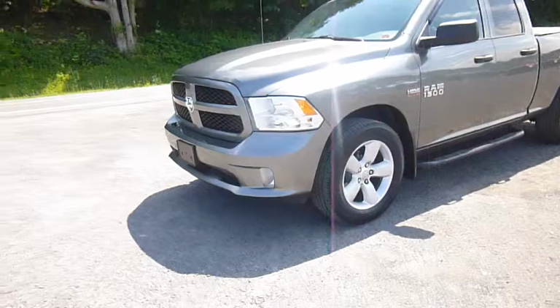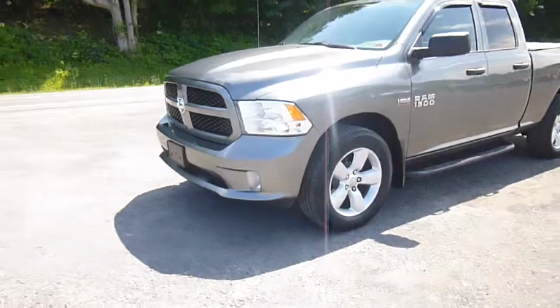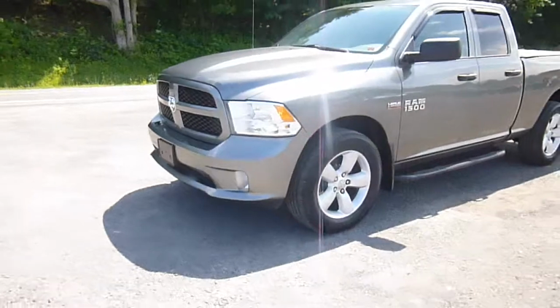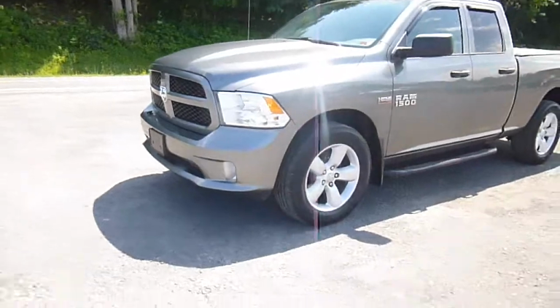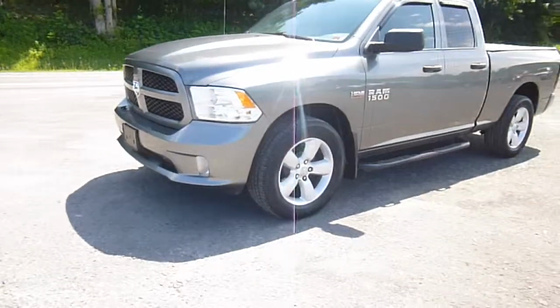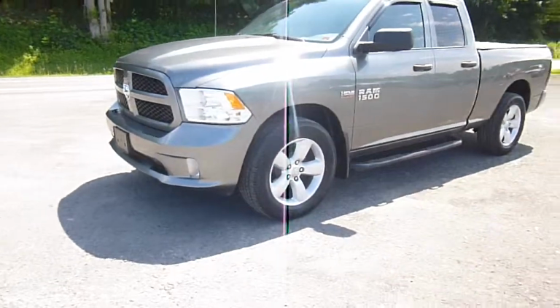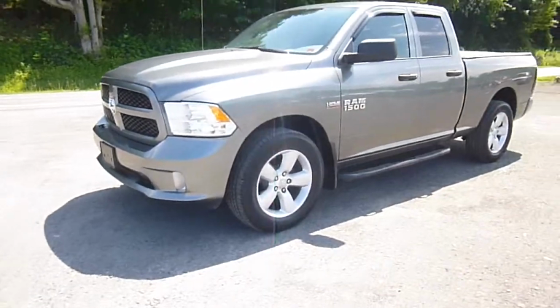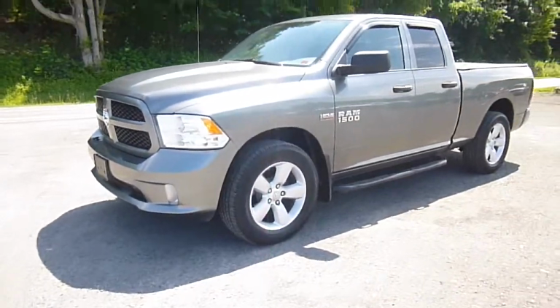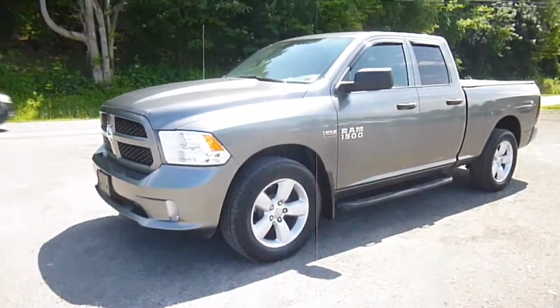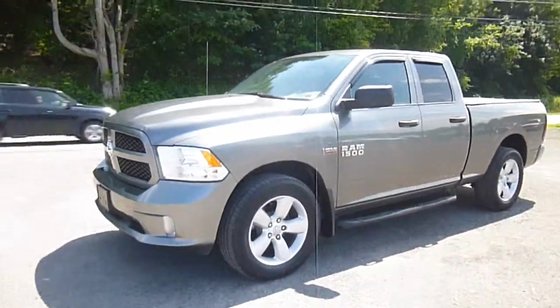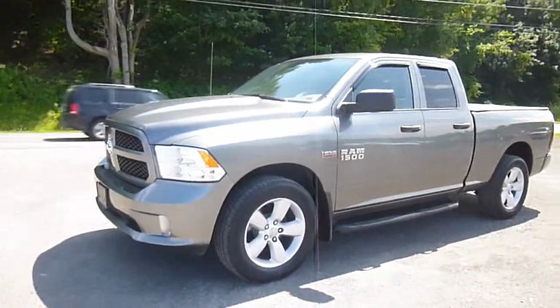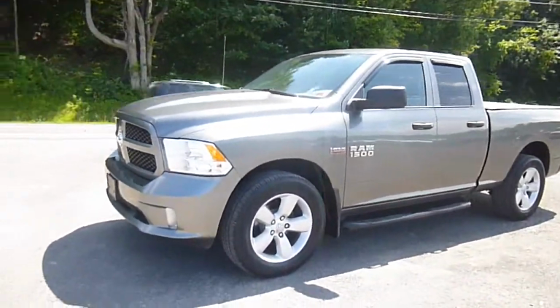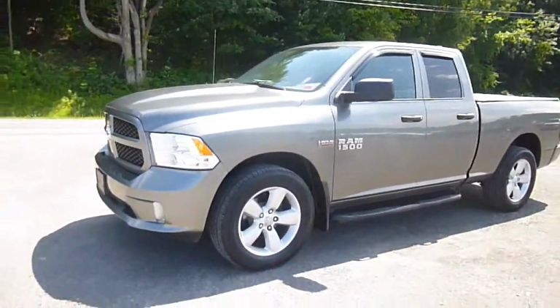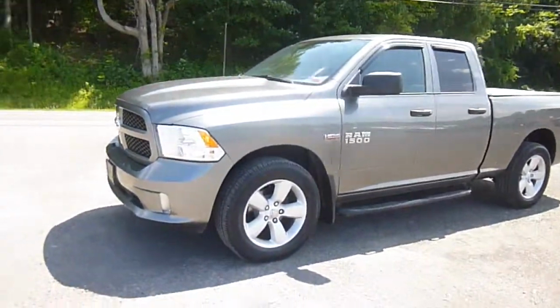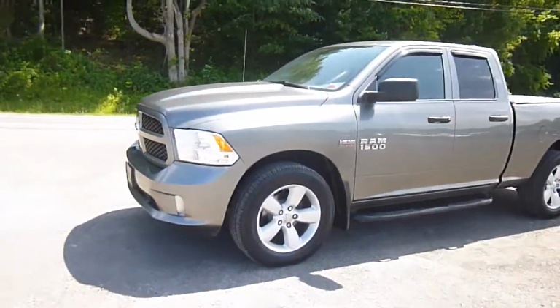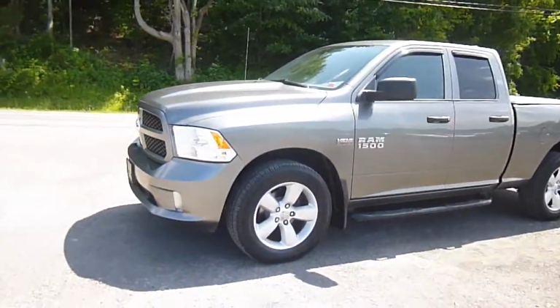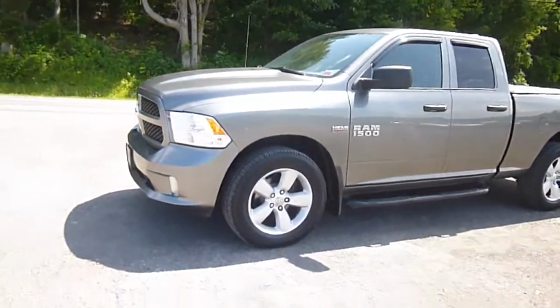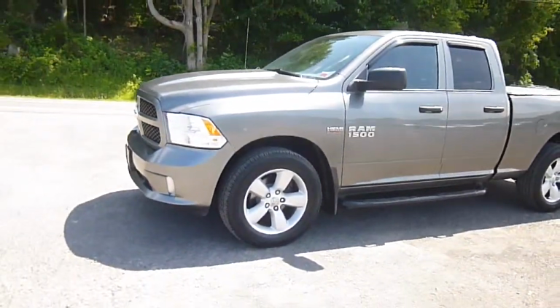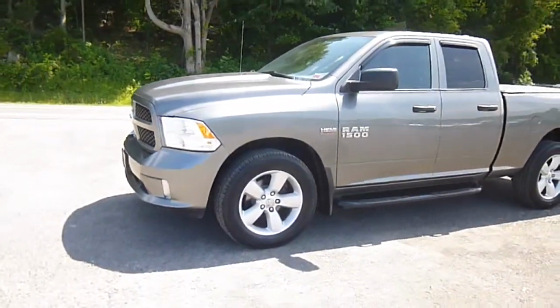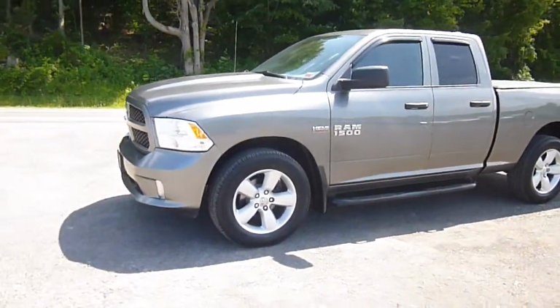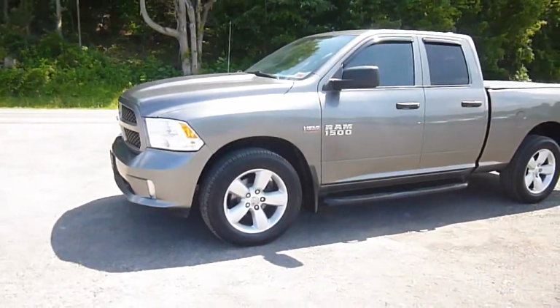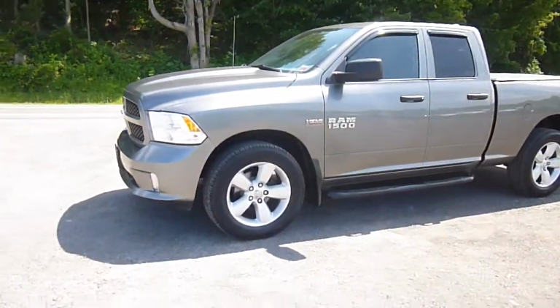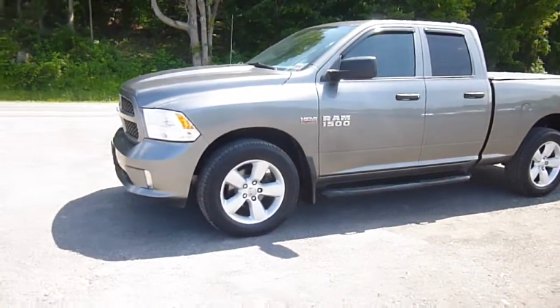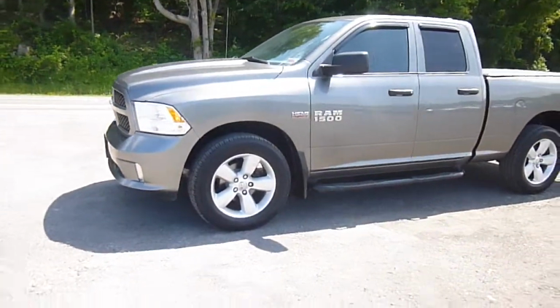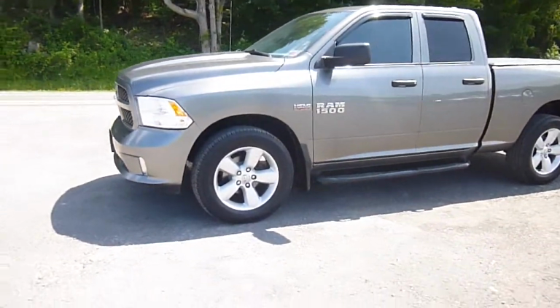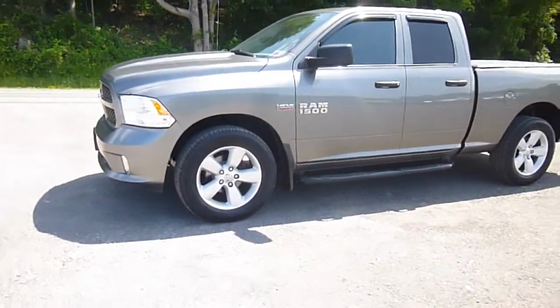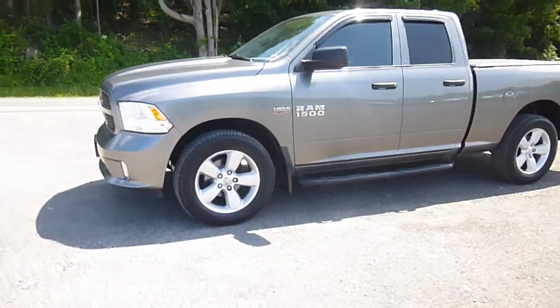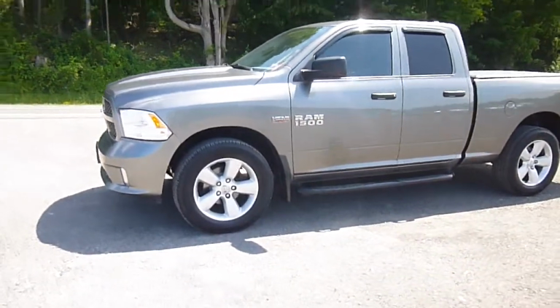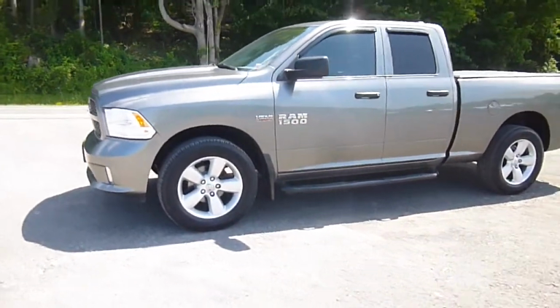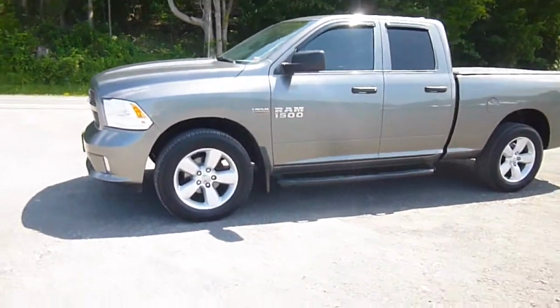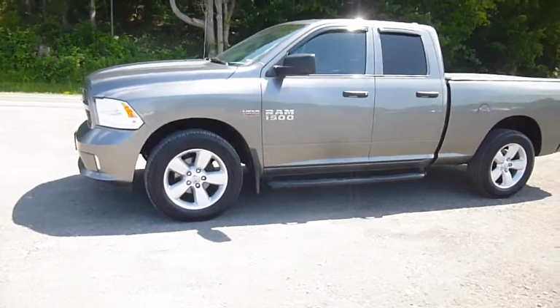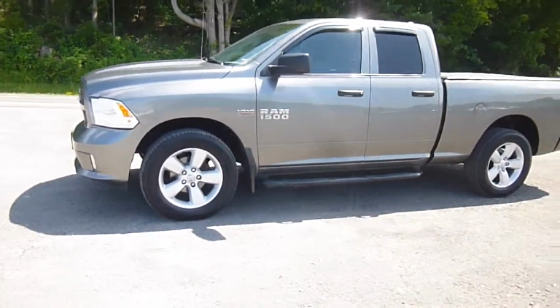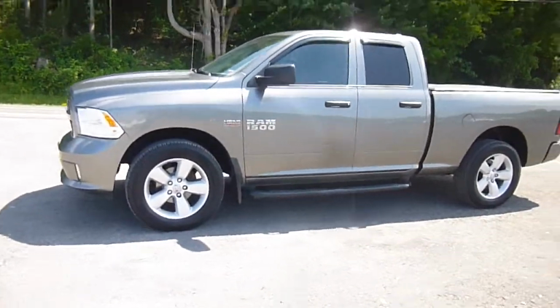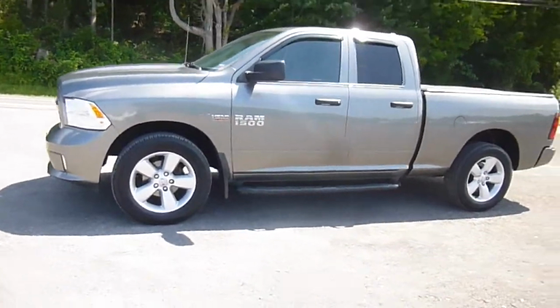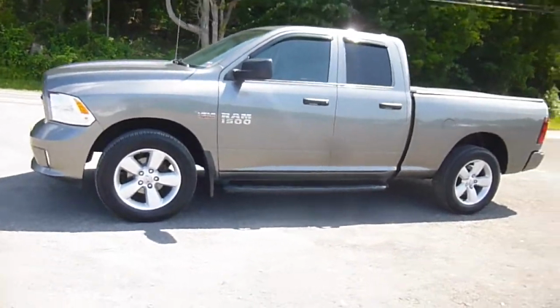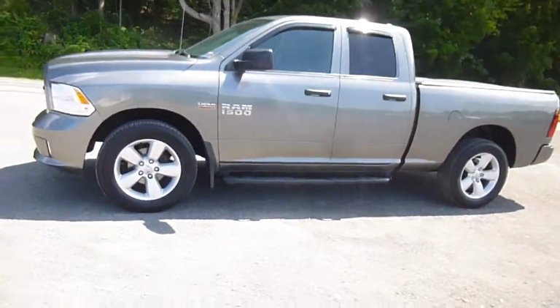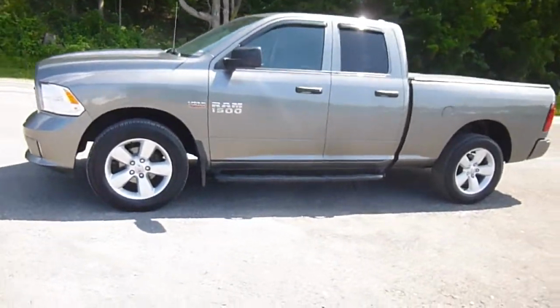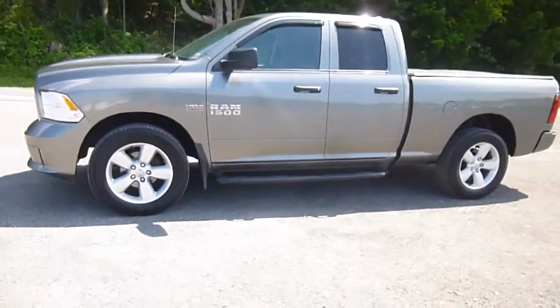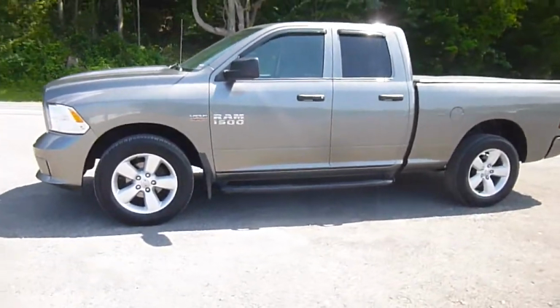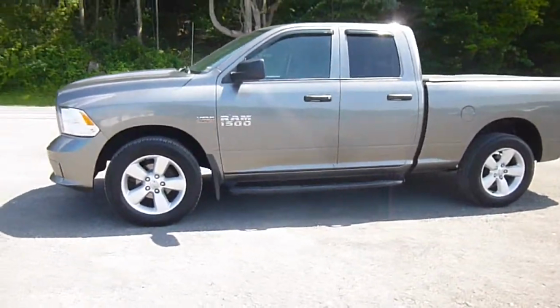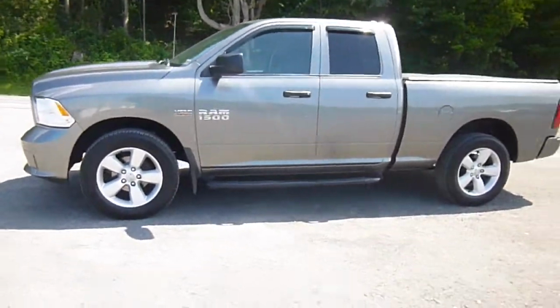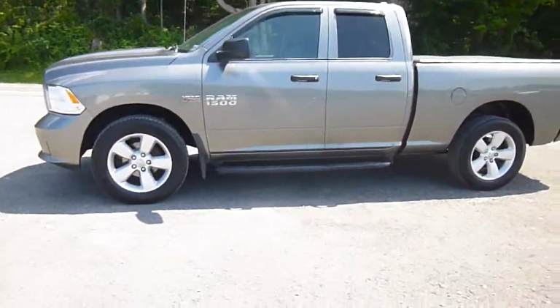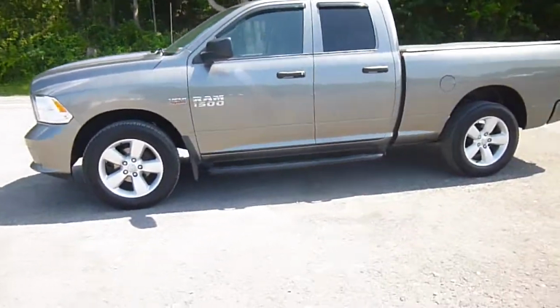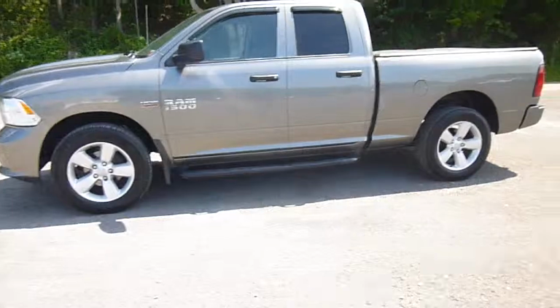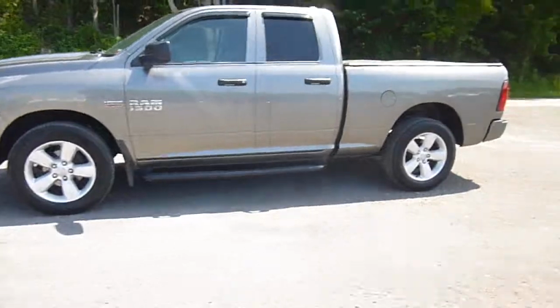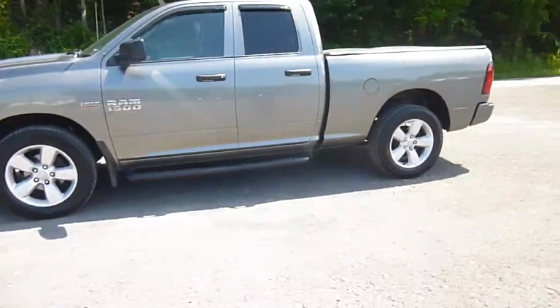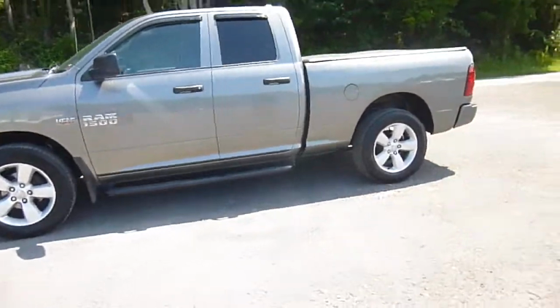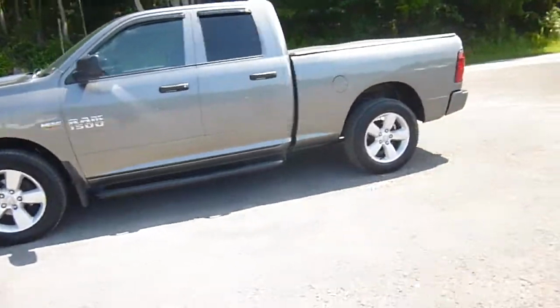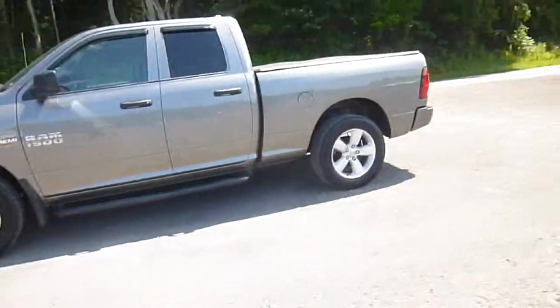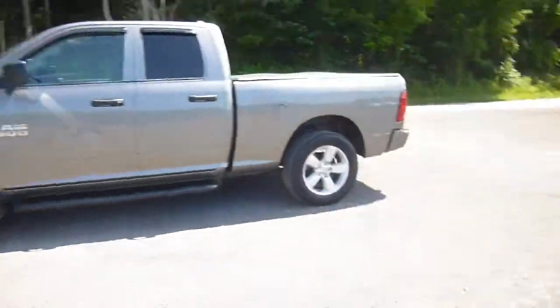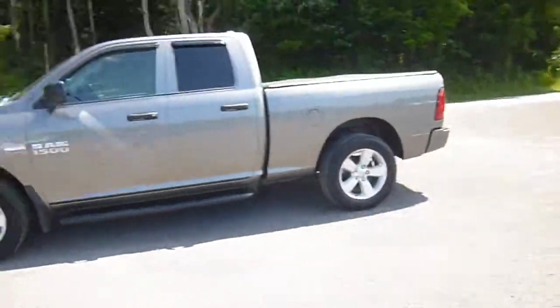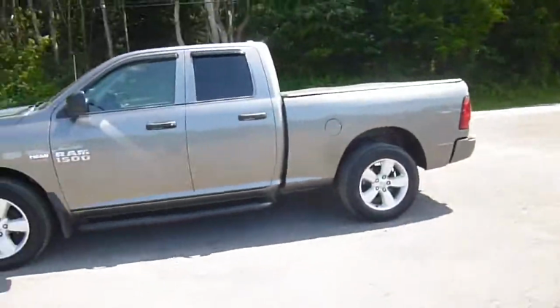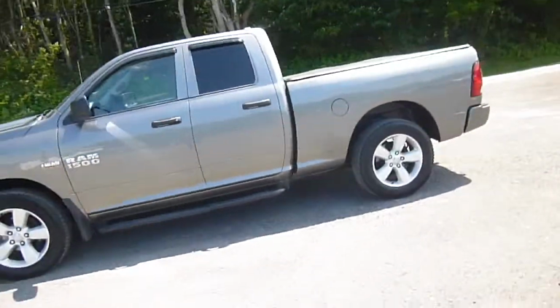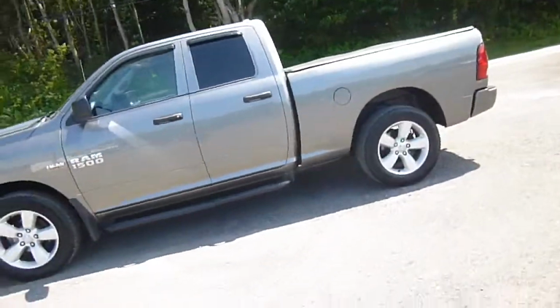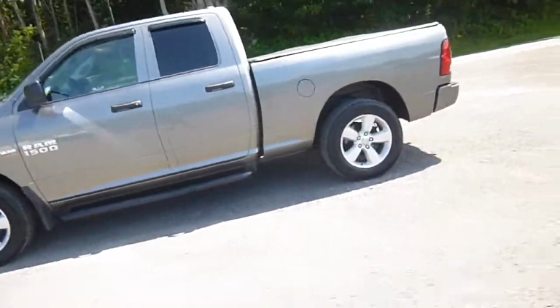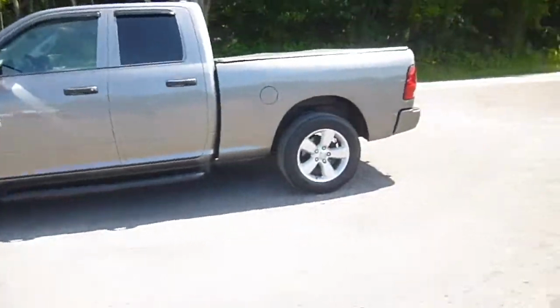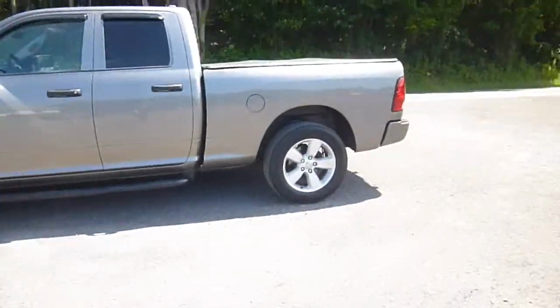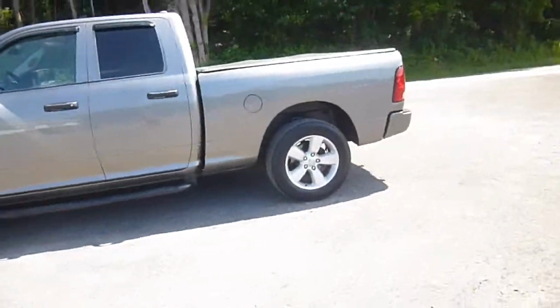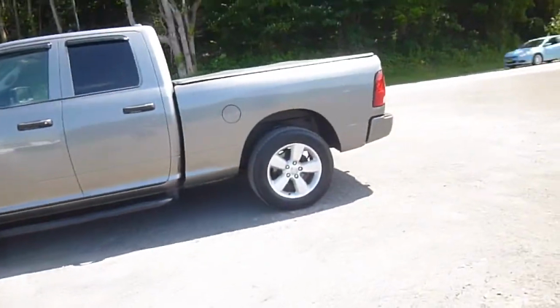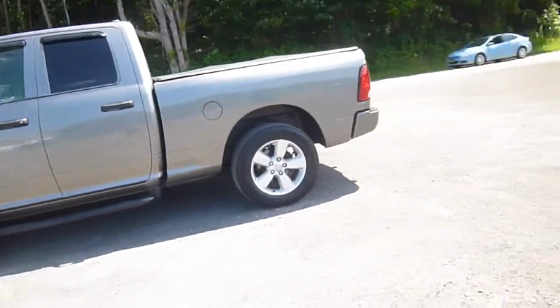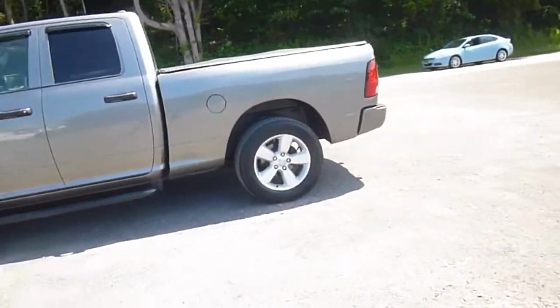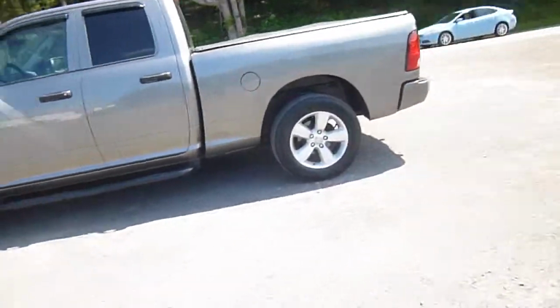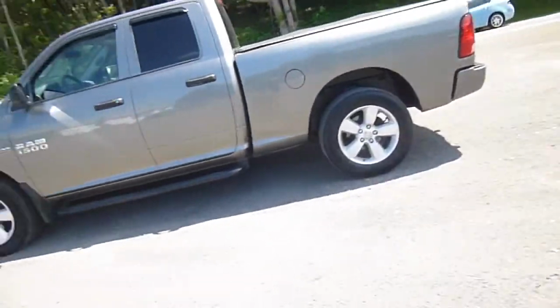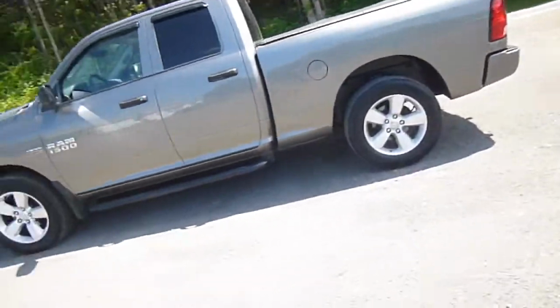Hi everyone, I'm over here at Lesord Chrysler Products in Sodus, New York, looking at a used 2013 Ram 1500 in a gray color.